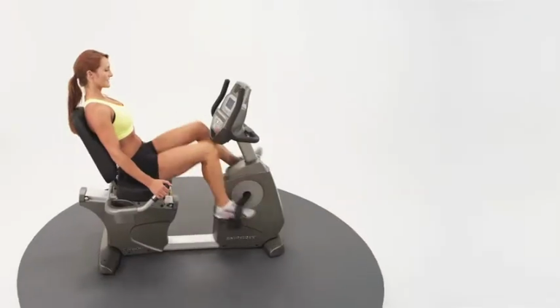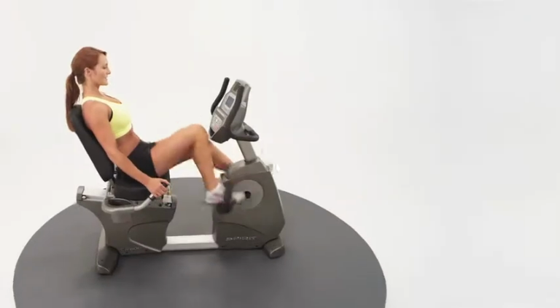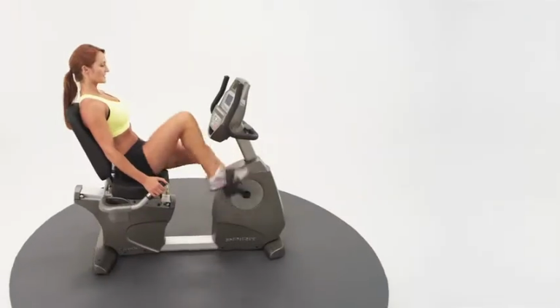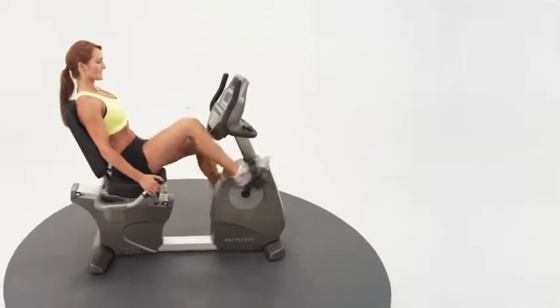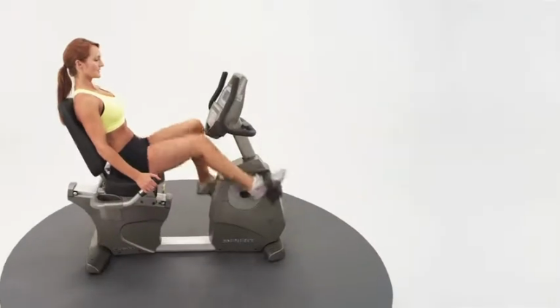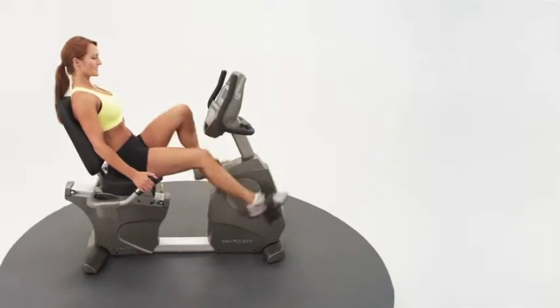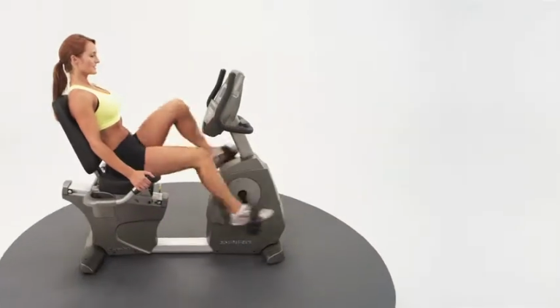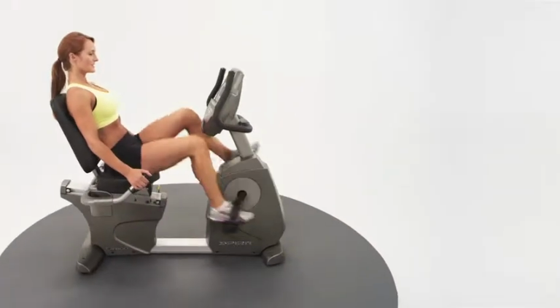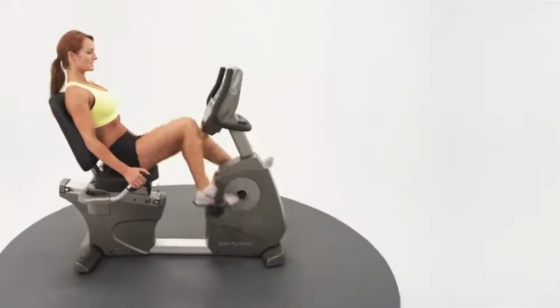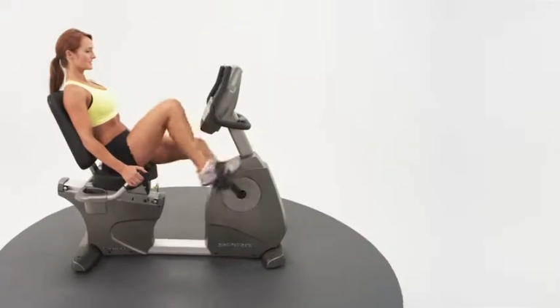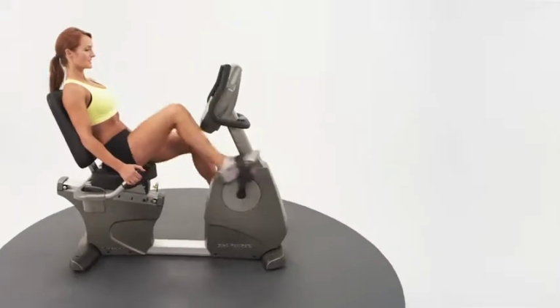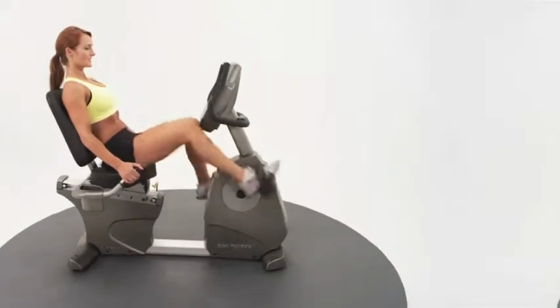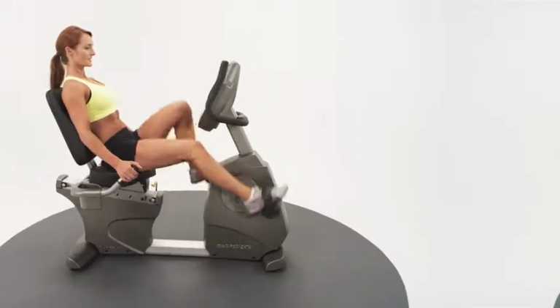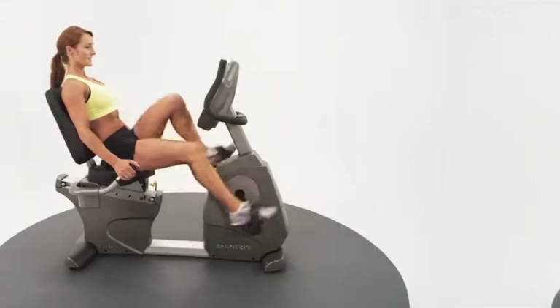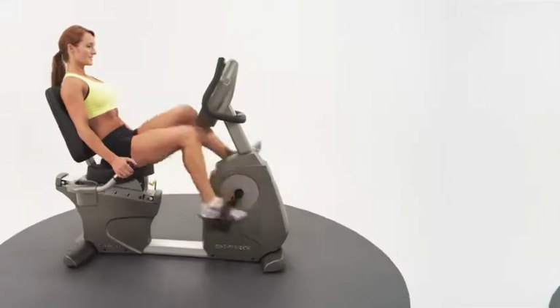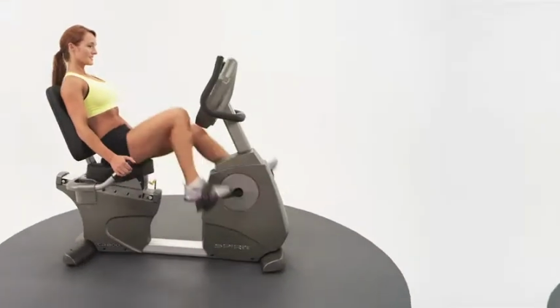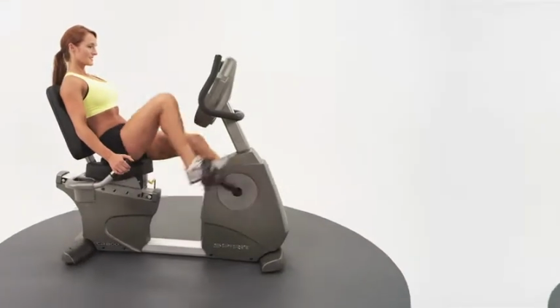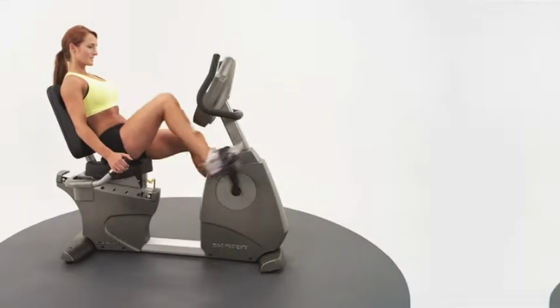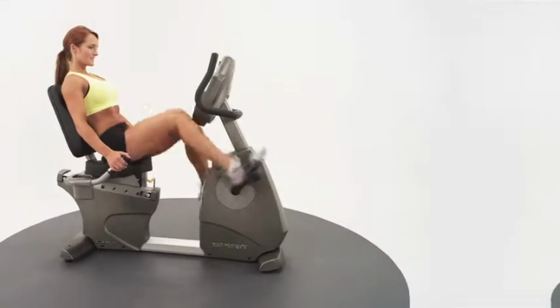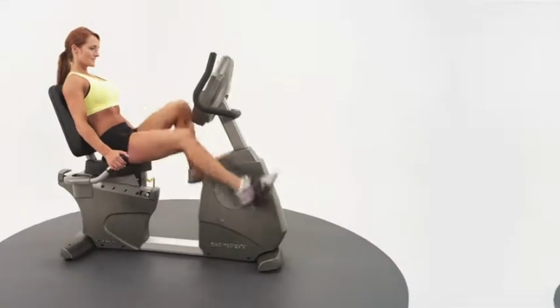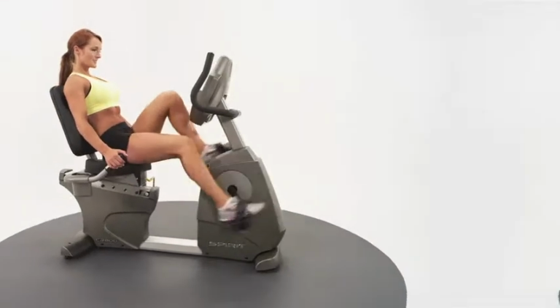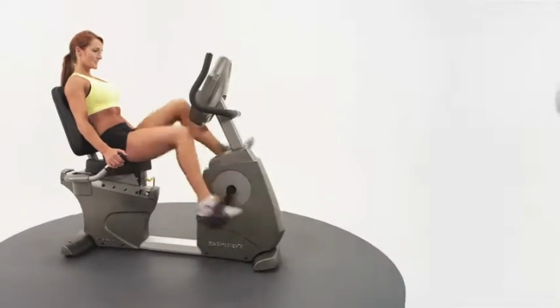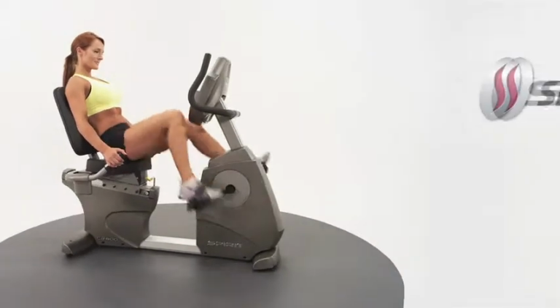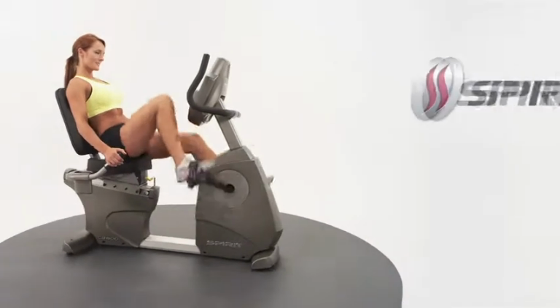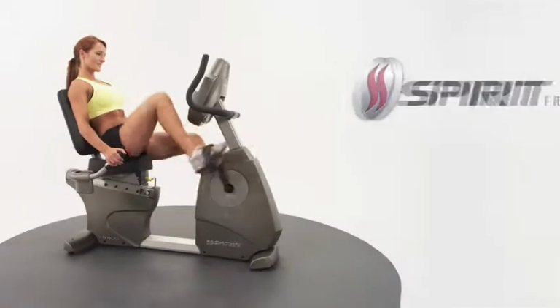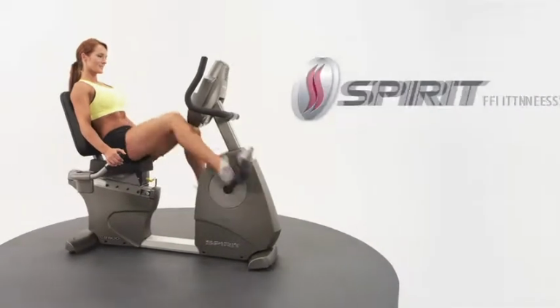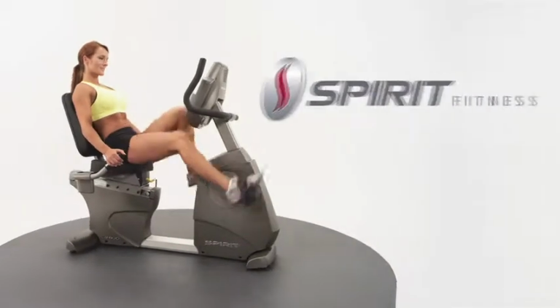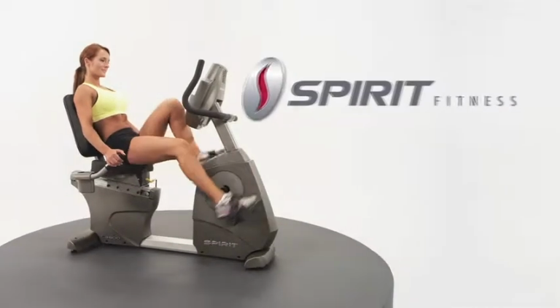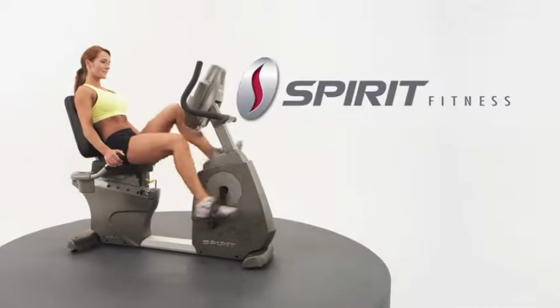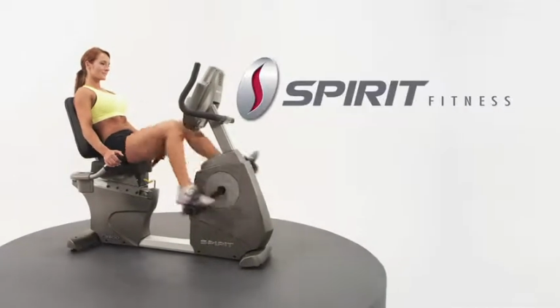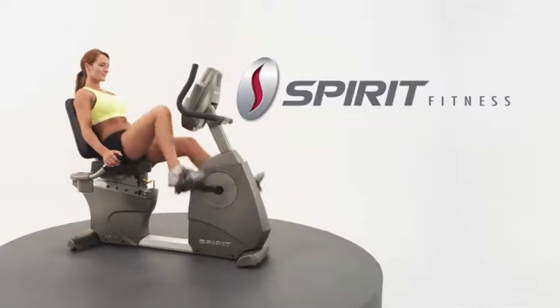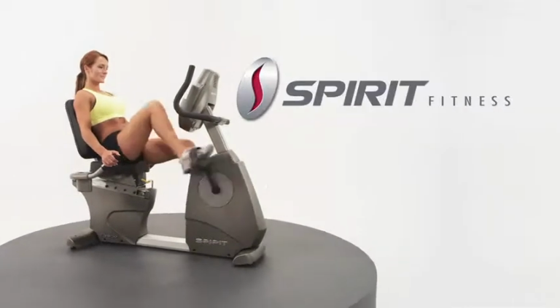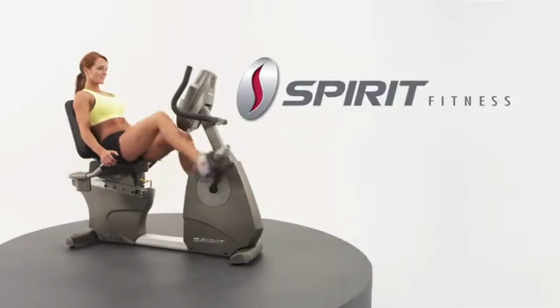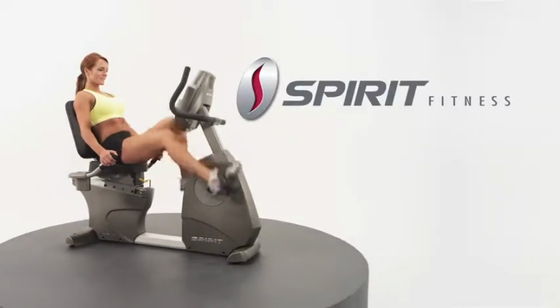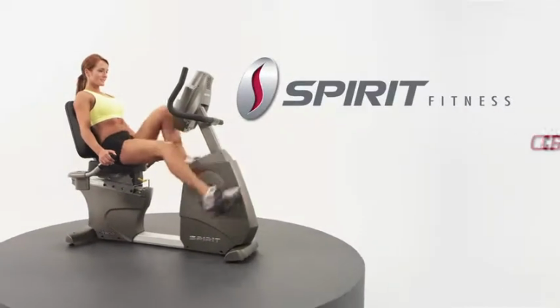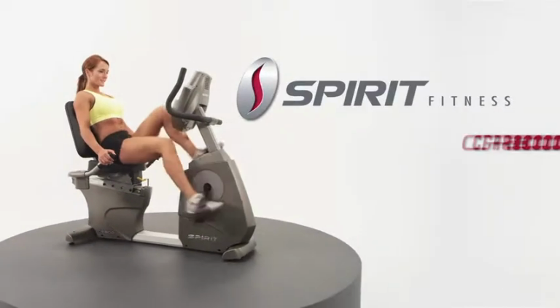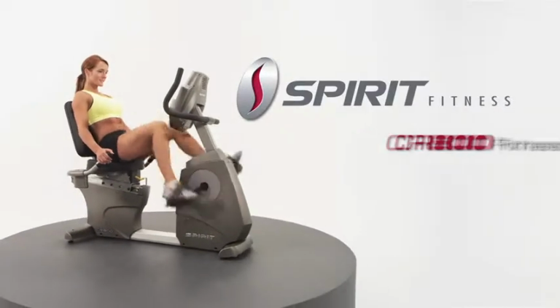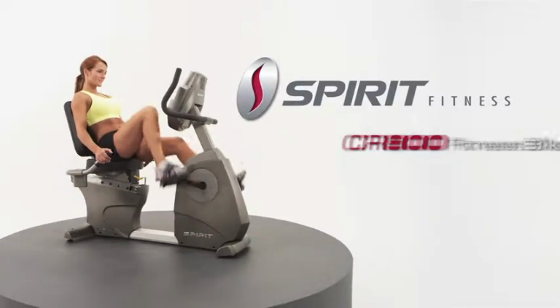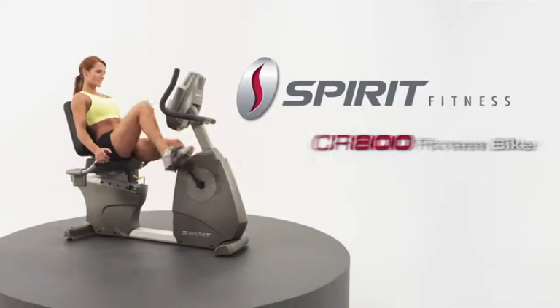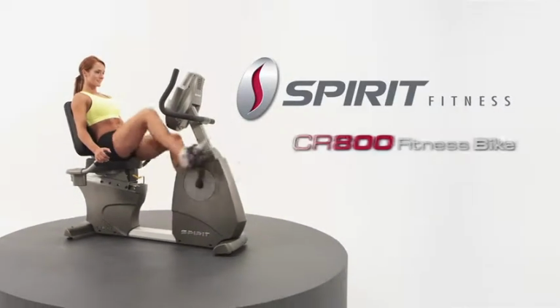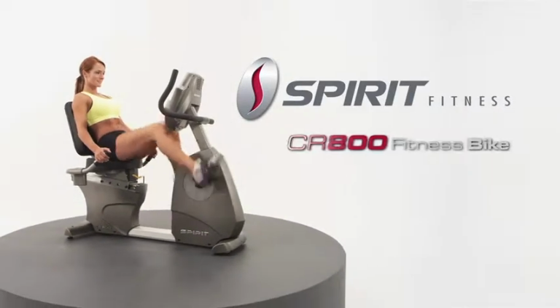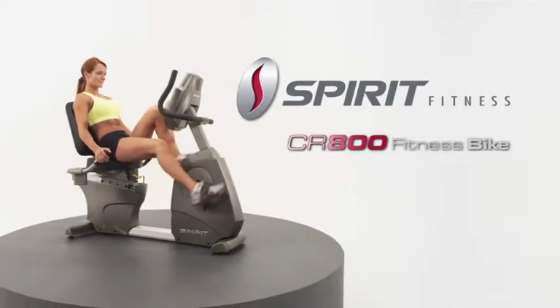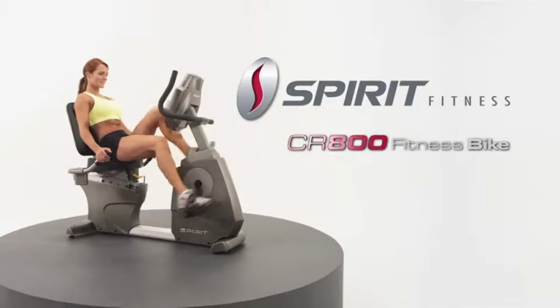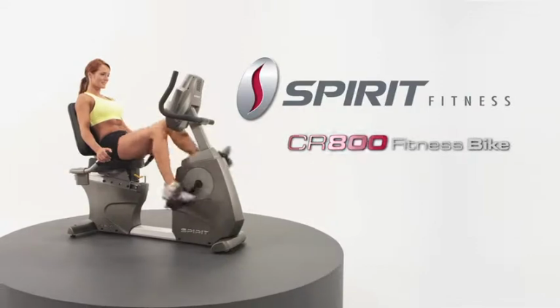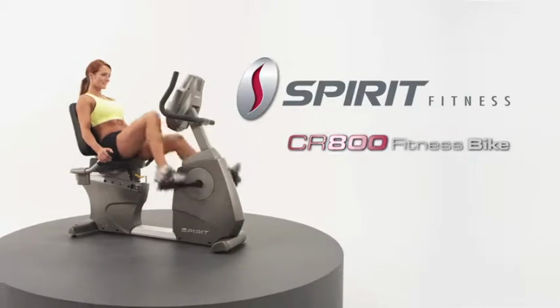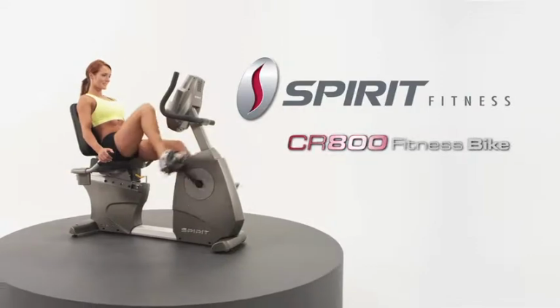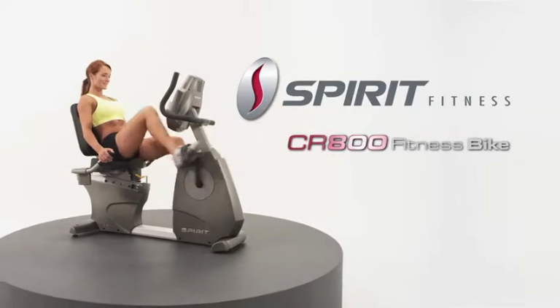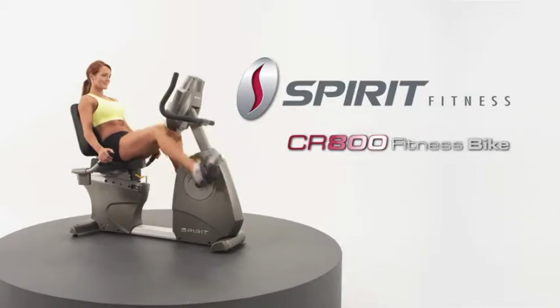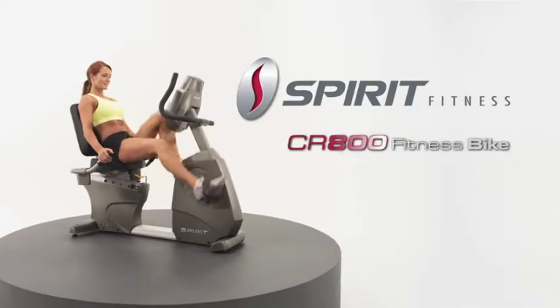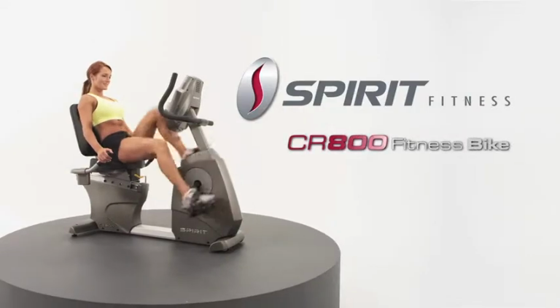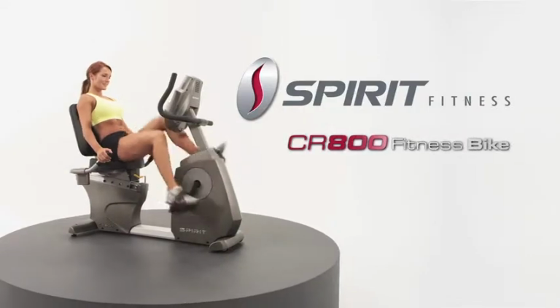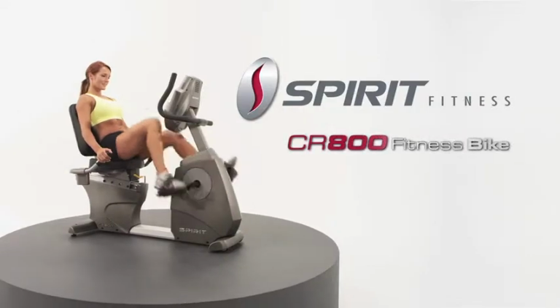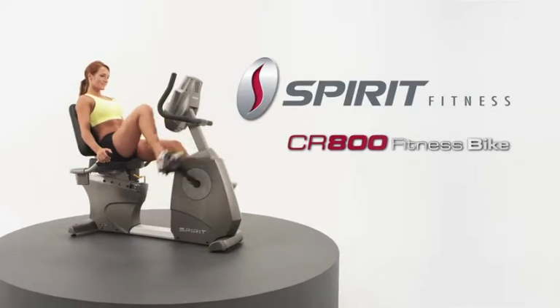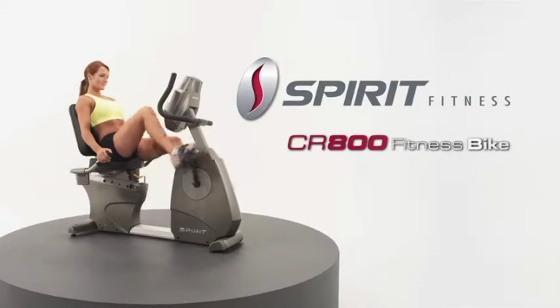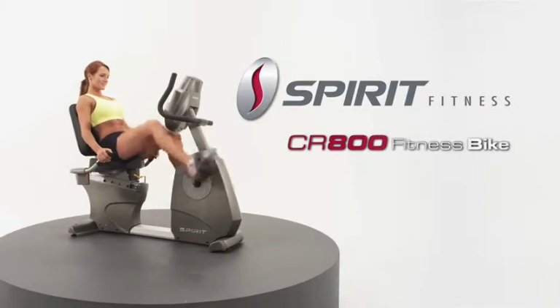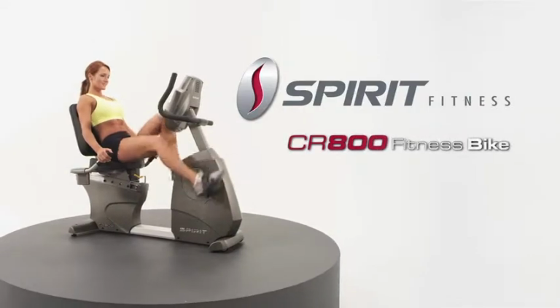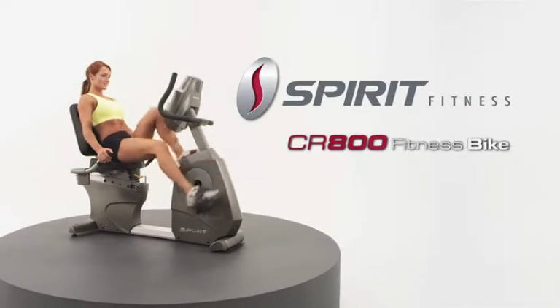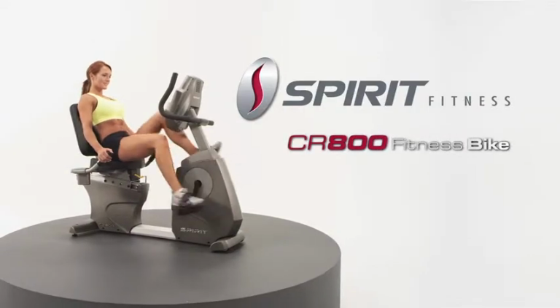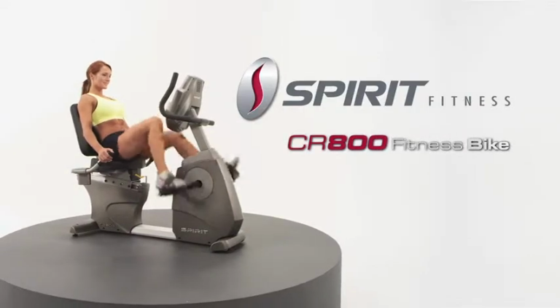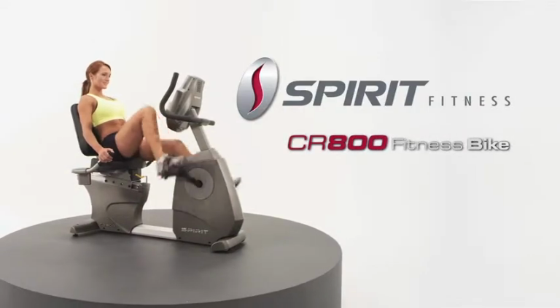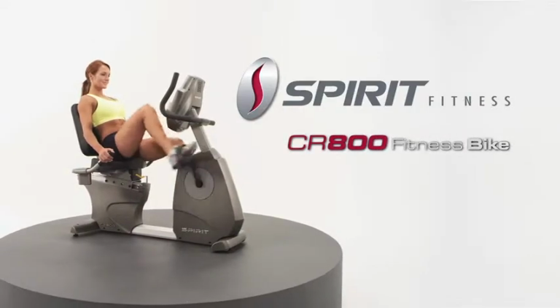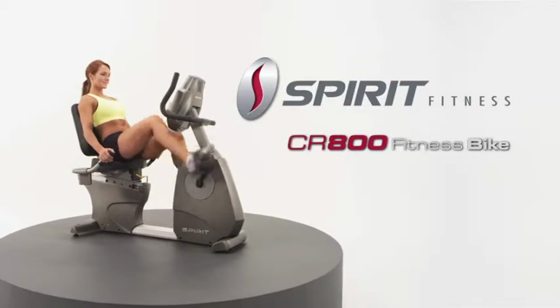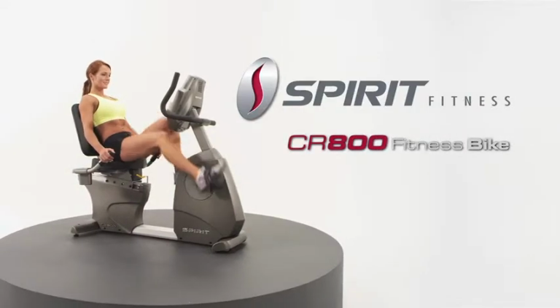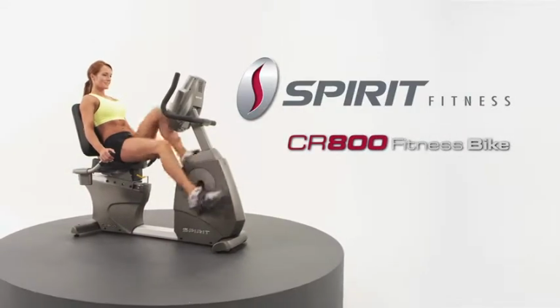Durable, comfortable, and smooth are all qualities of the Spirit Fitness CR800 Semi-Recumbent Fitness Bike.